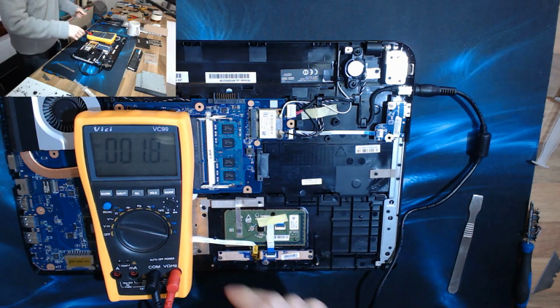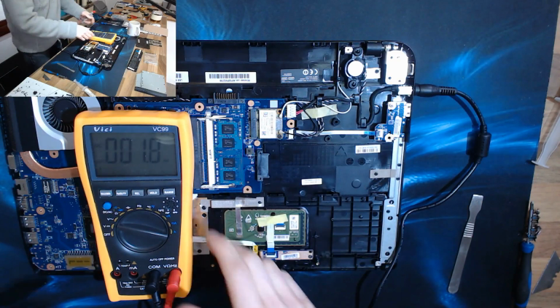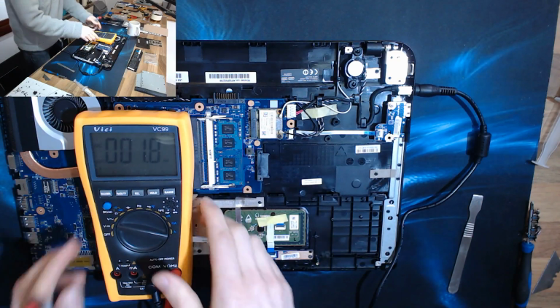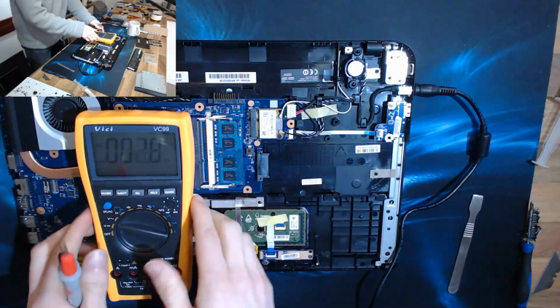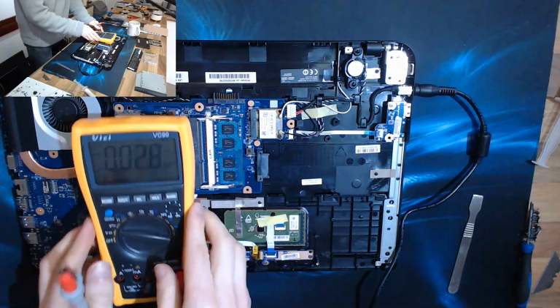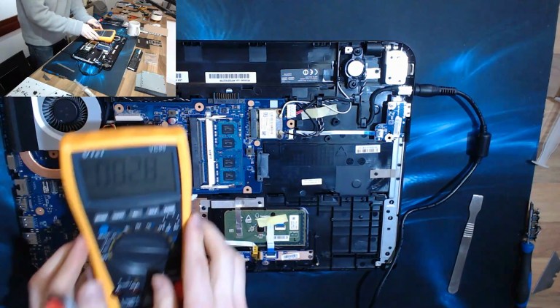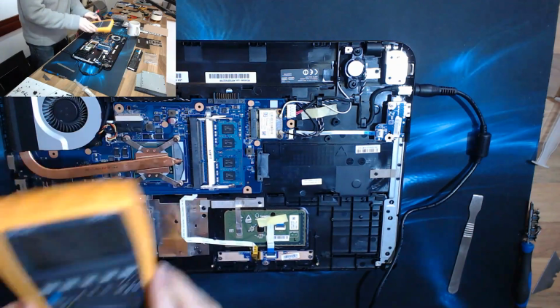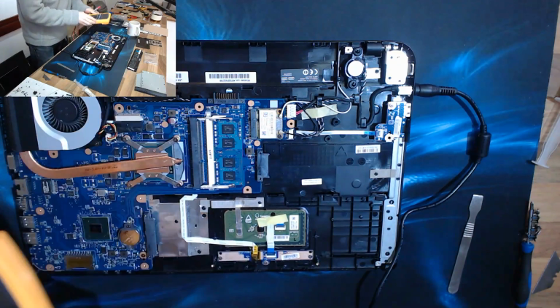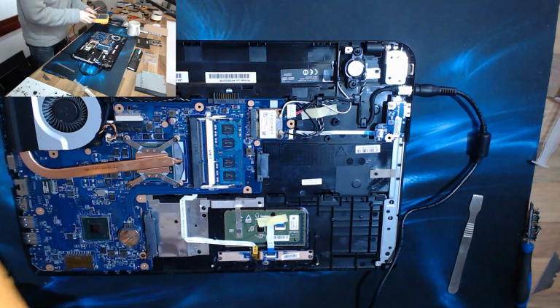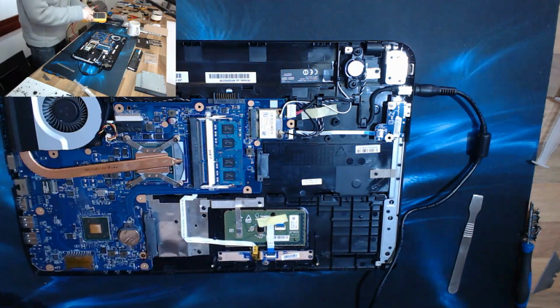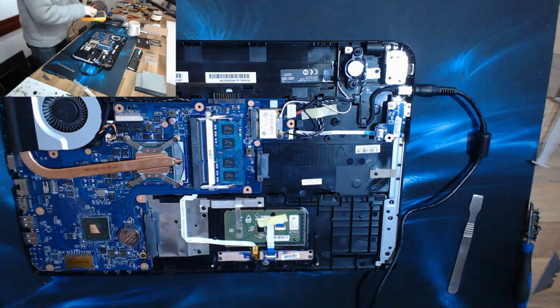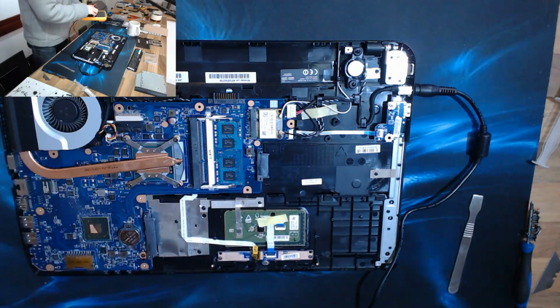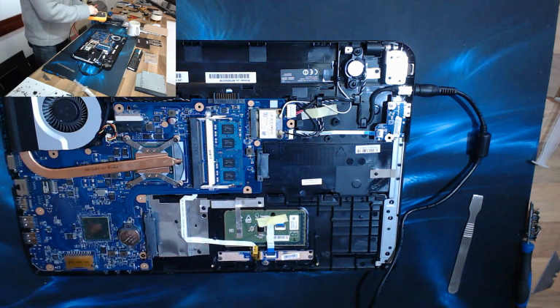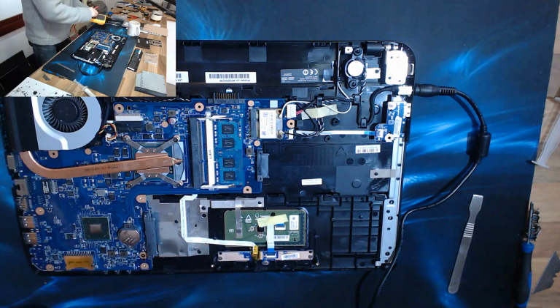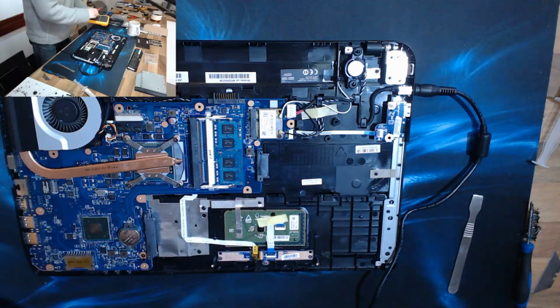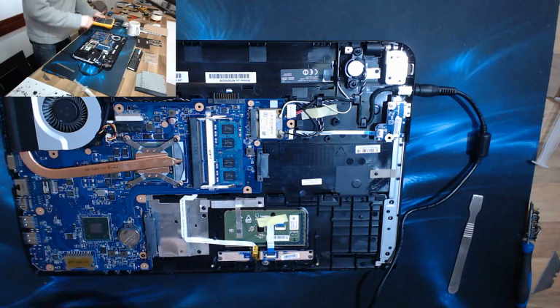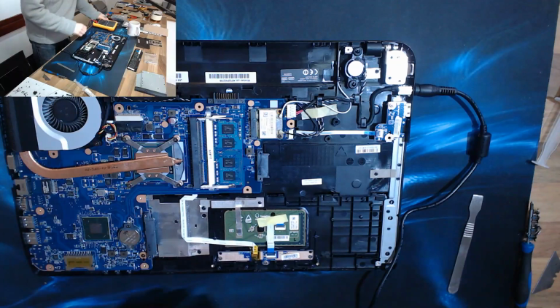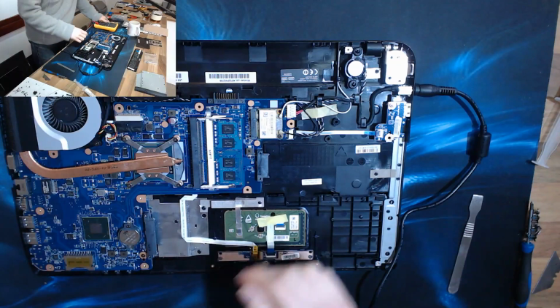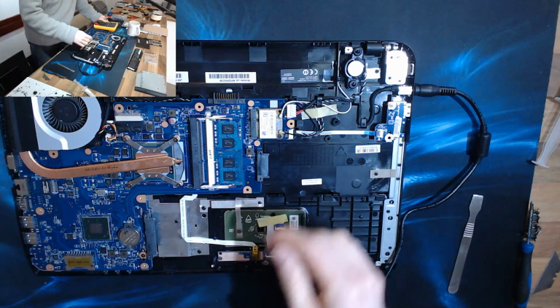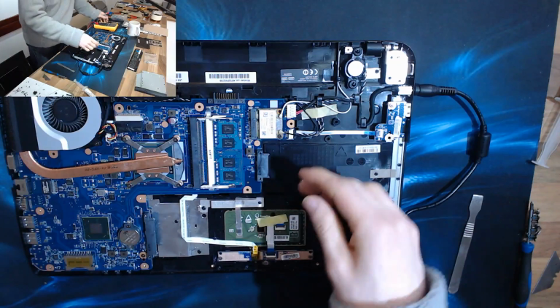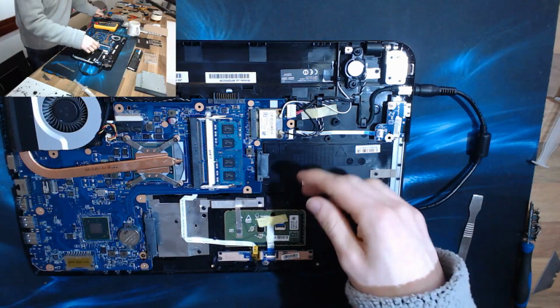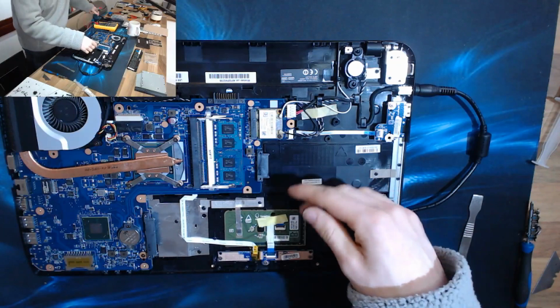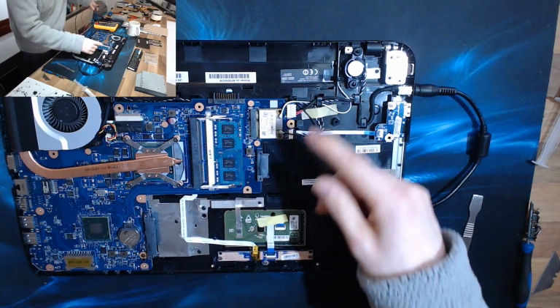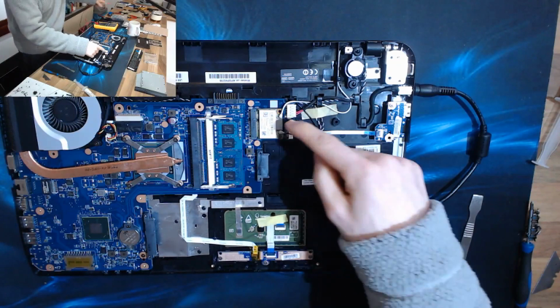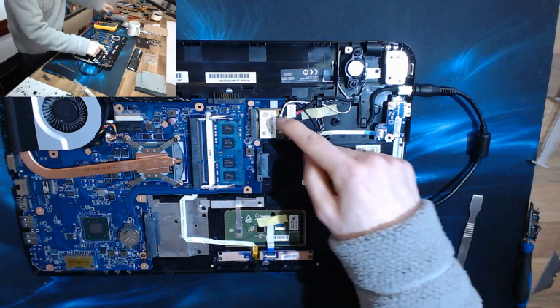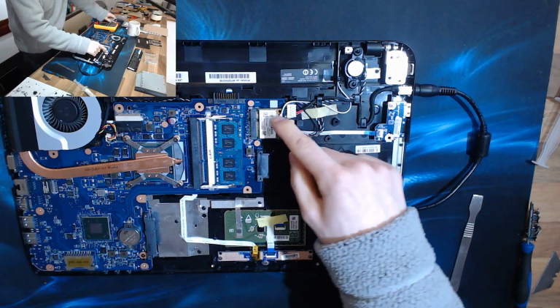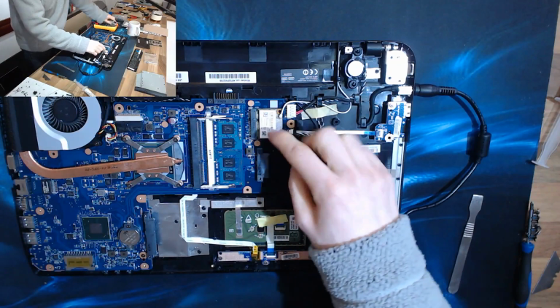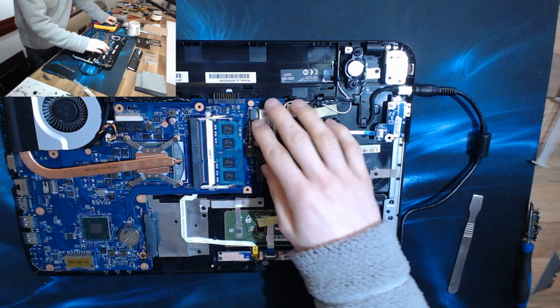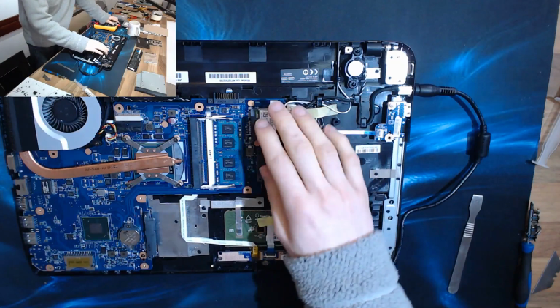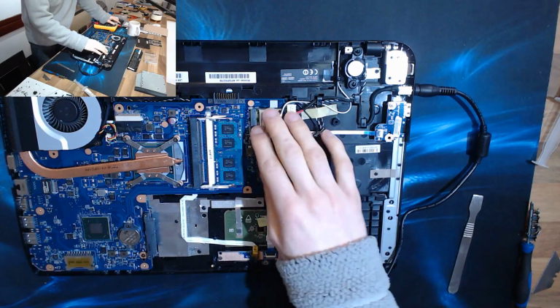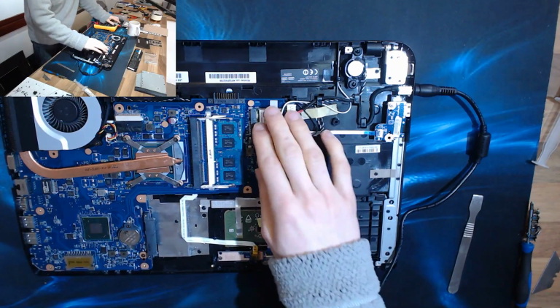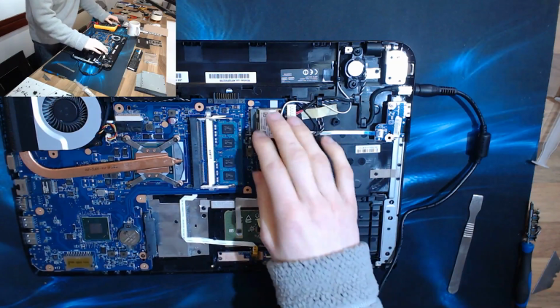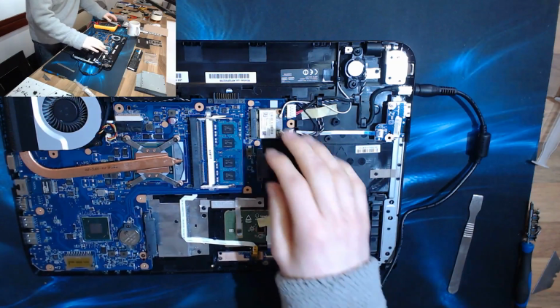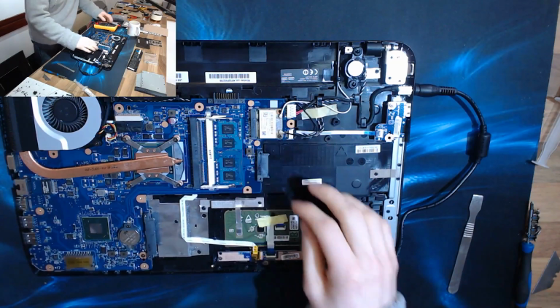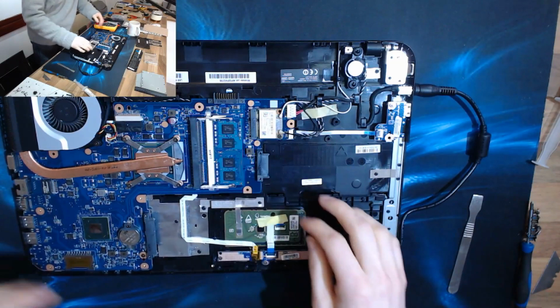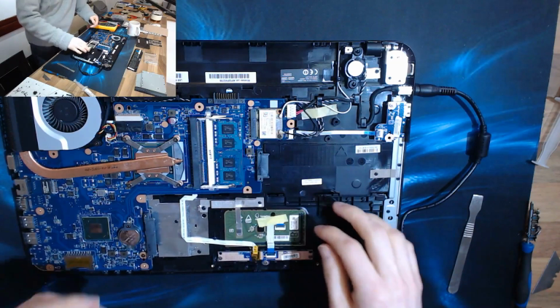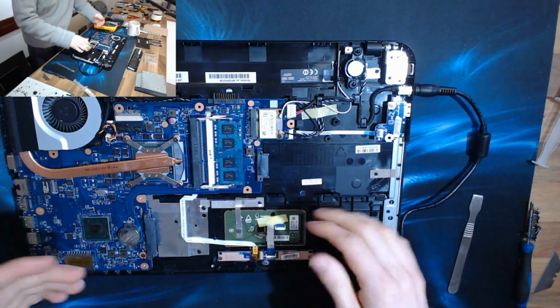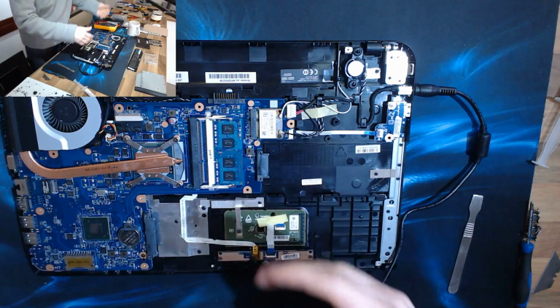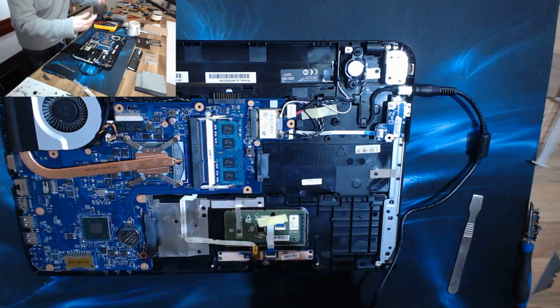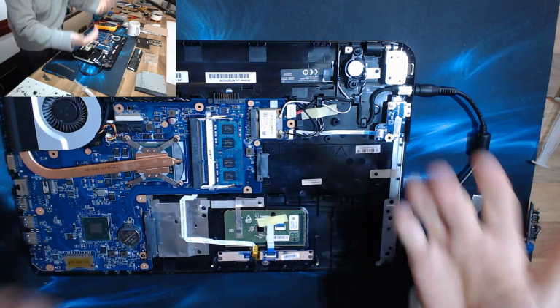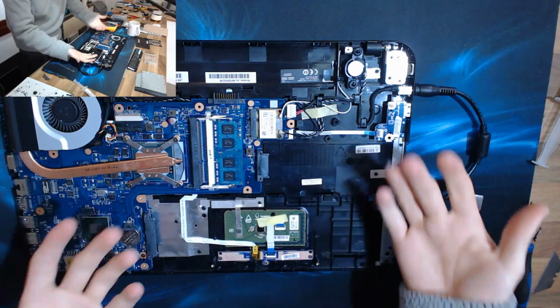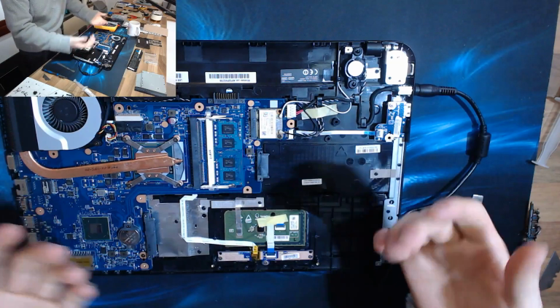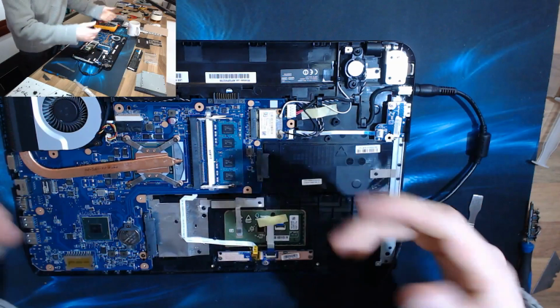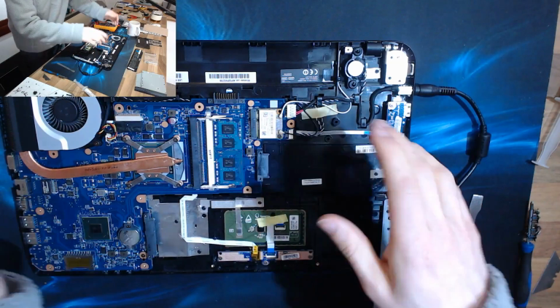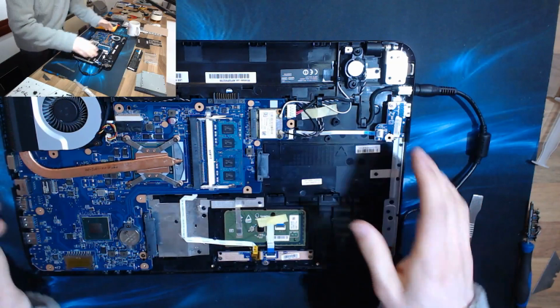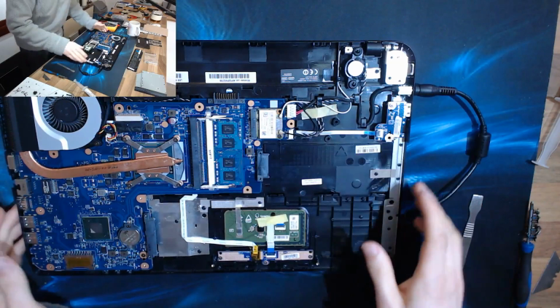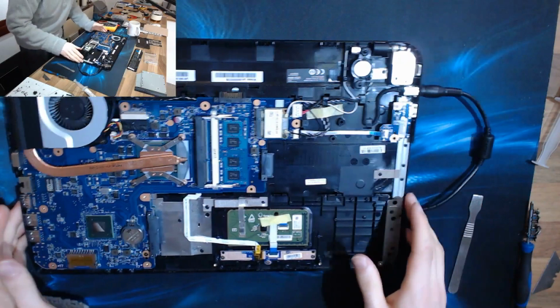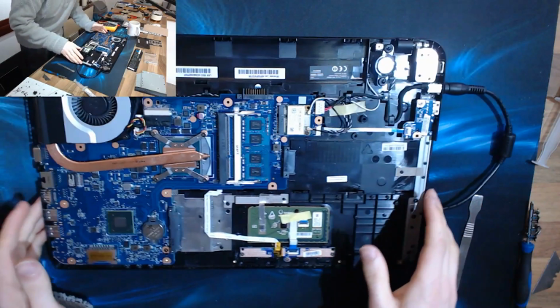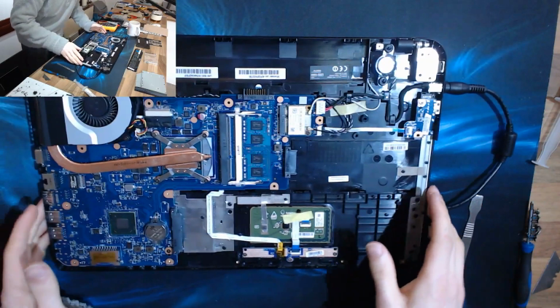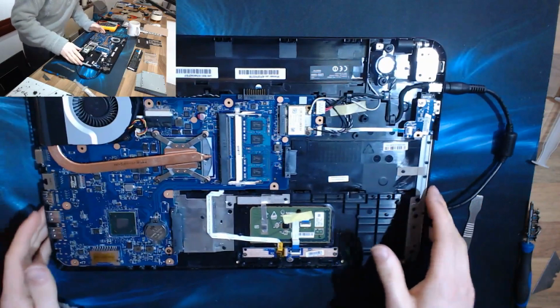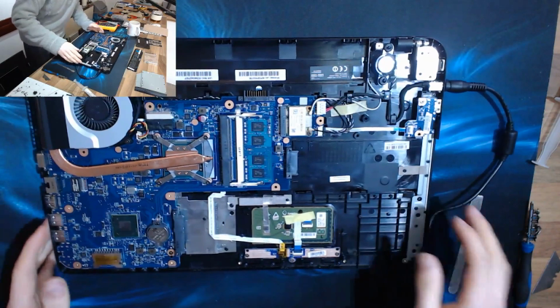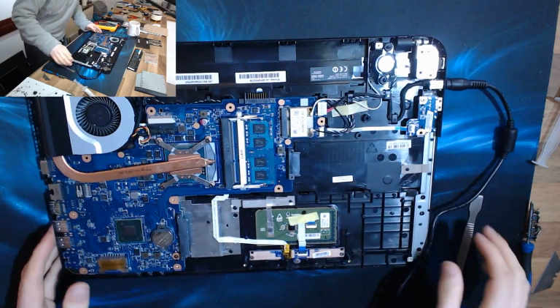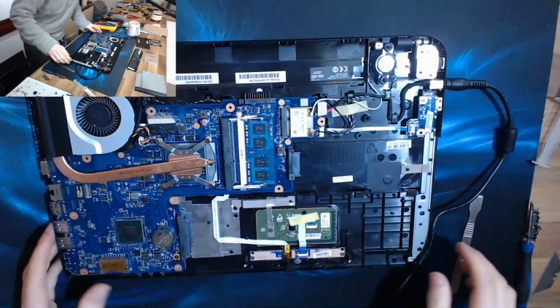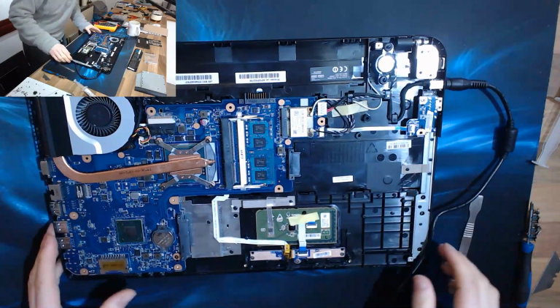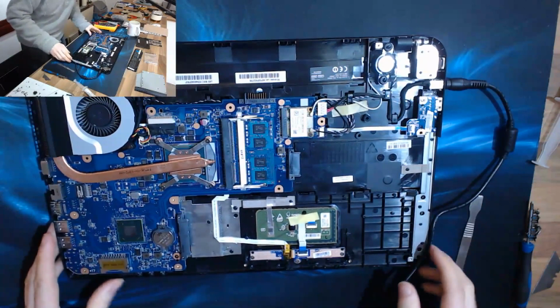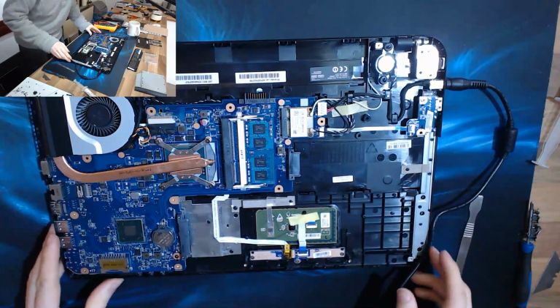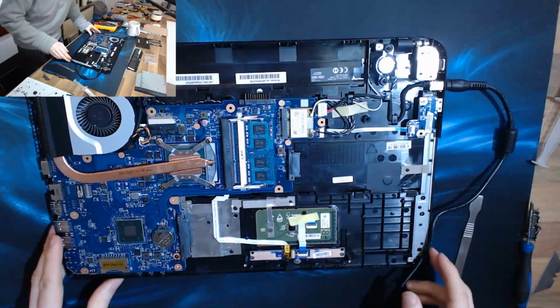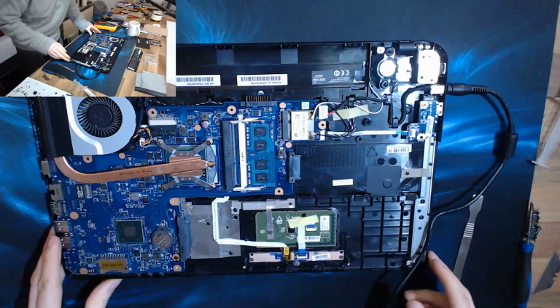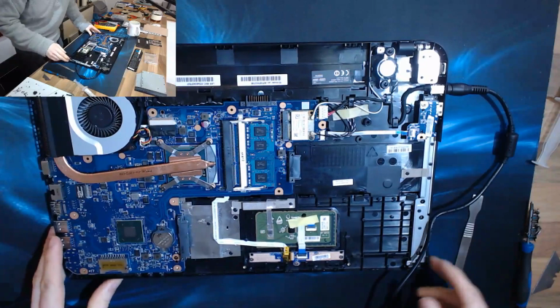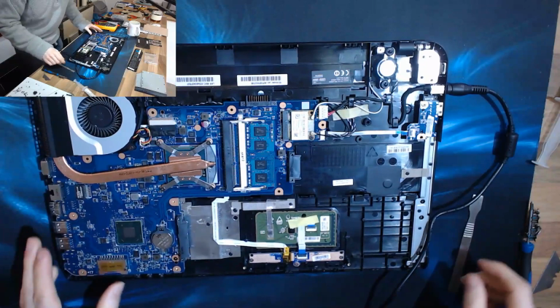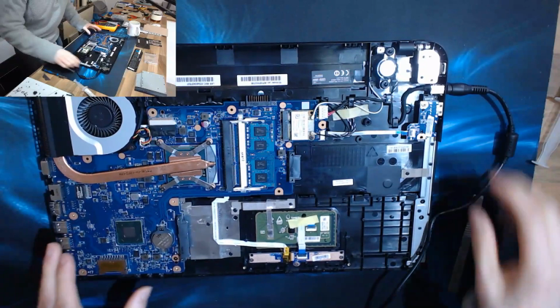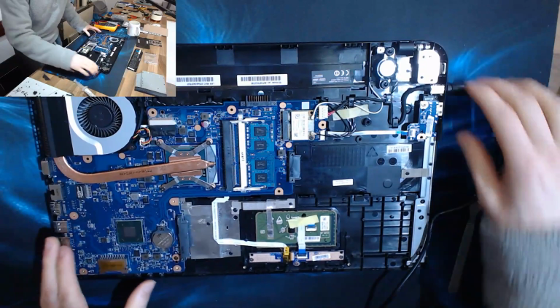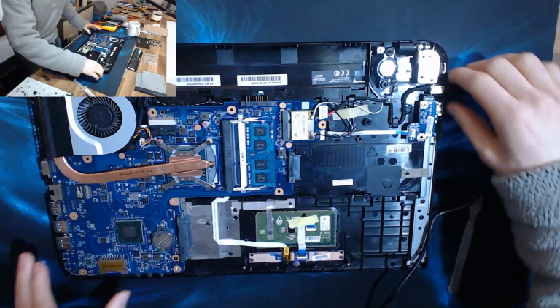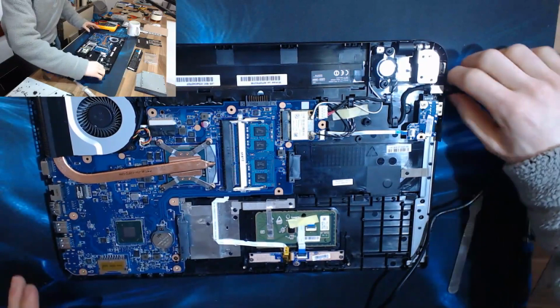Now everything that we want to look at is on the other side of the board, so time to get the motherboard out.